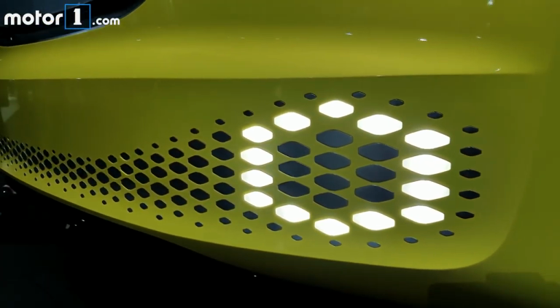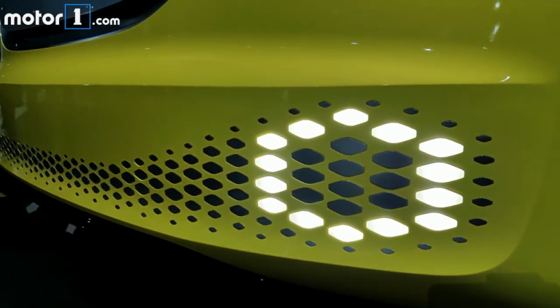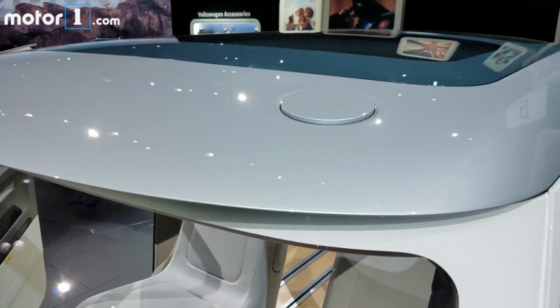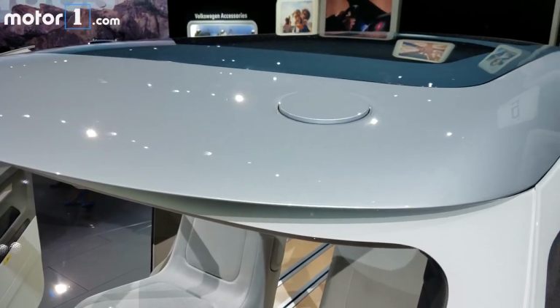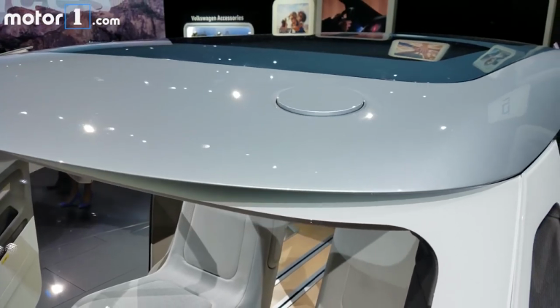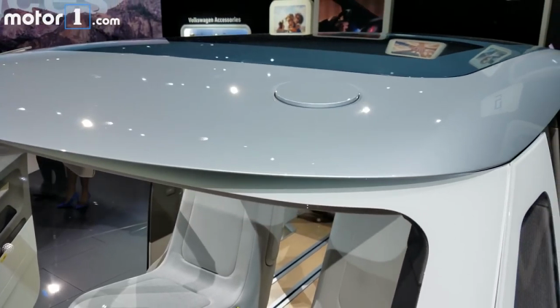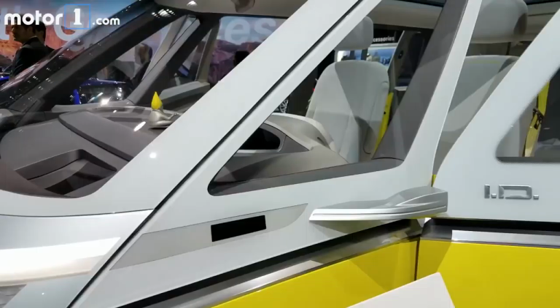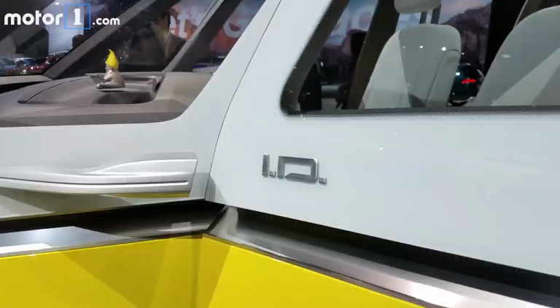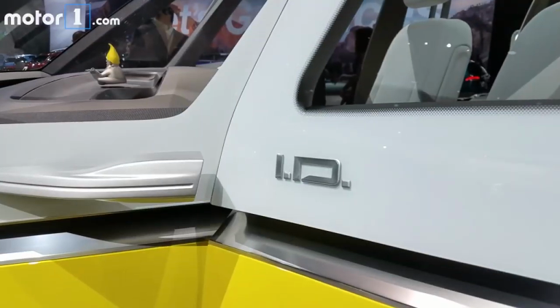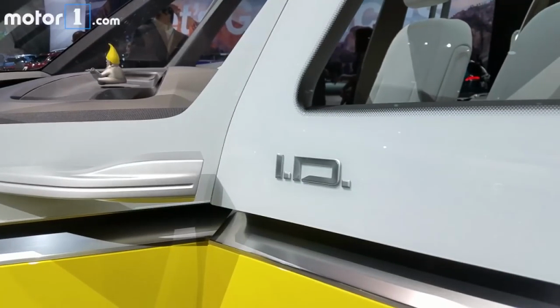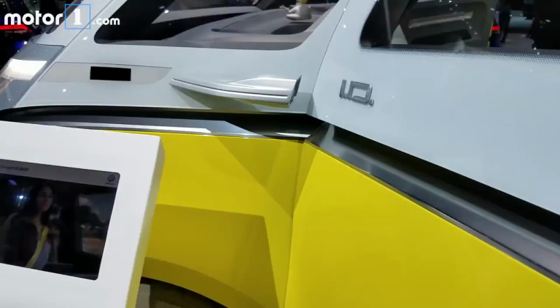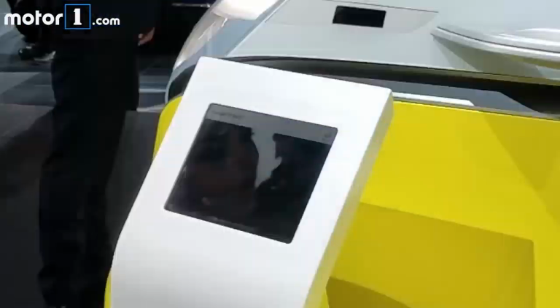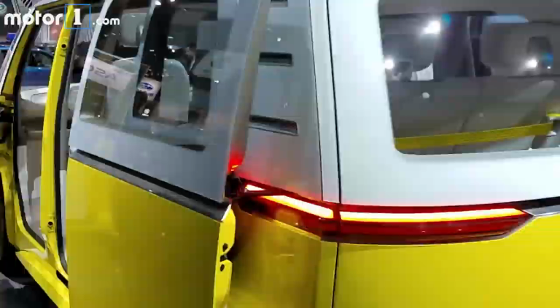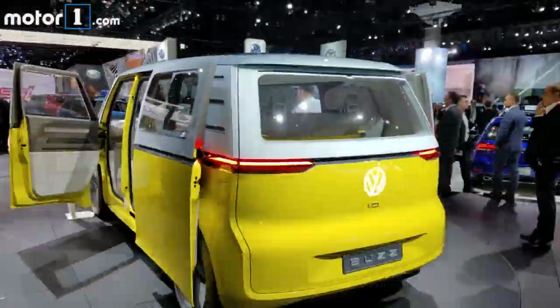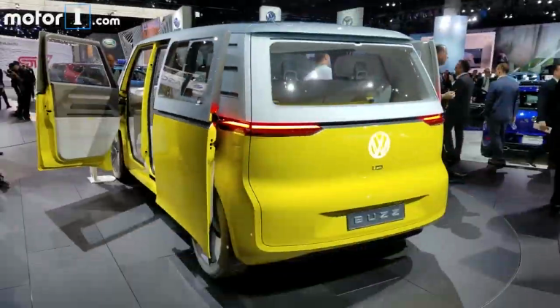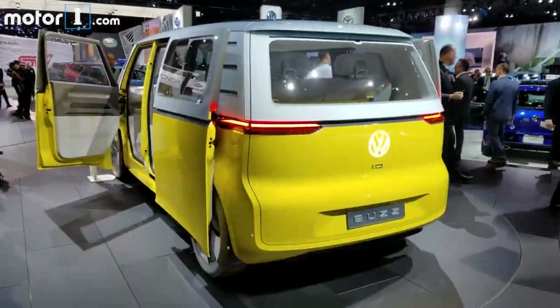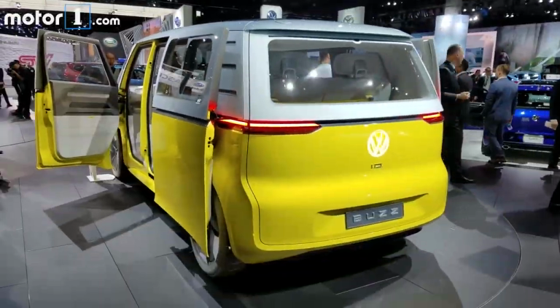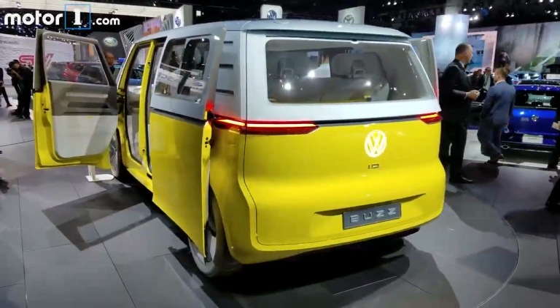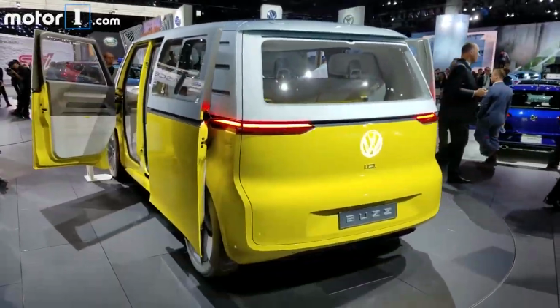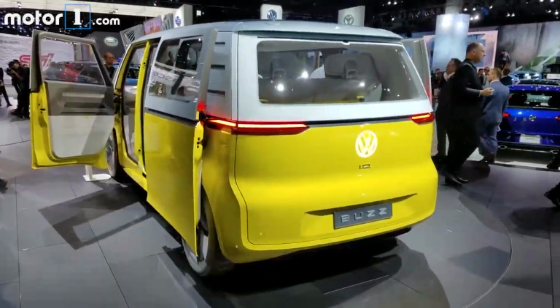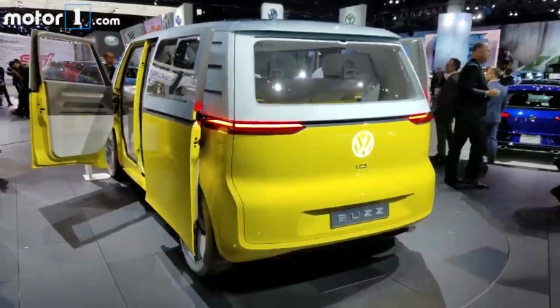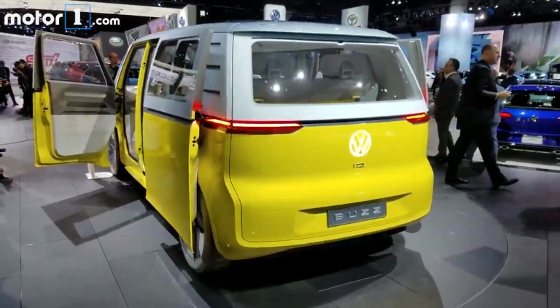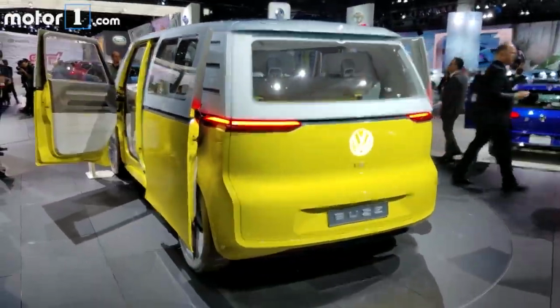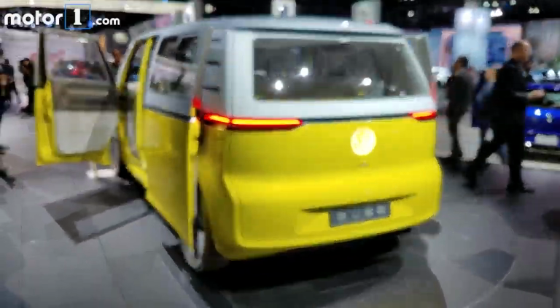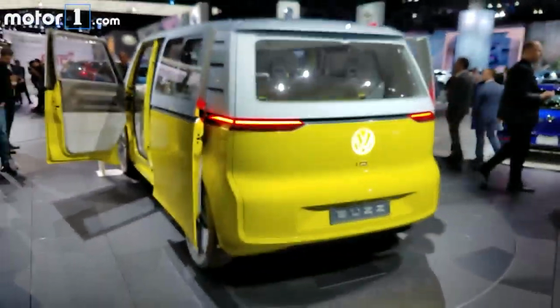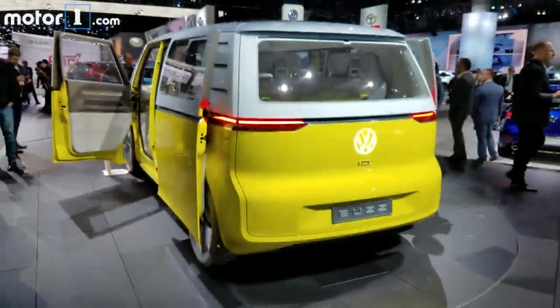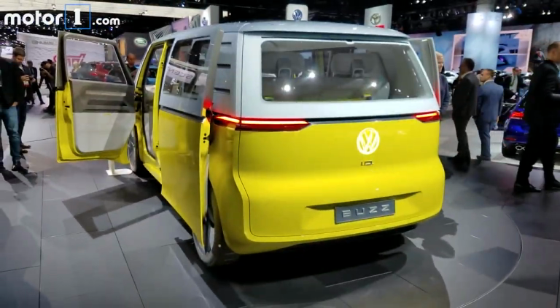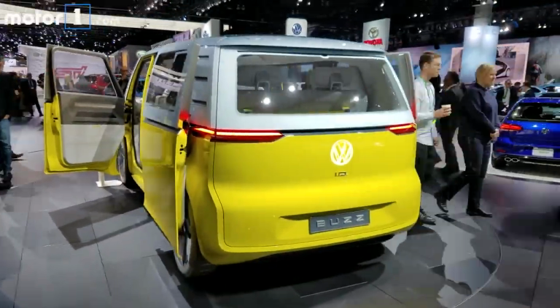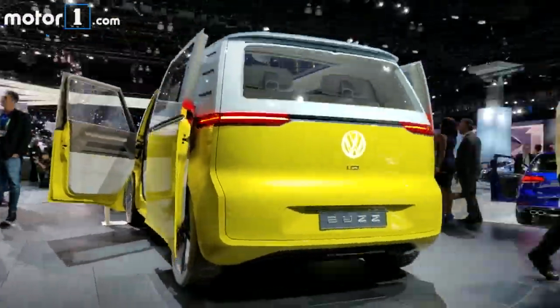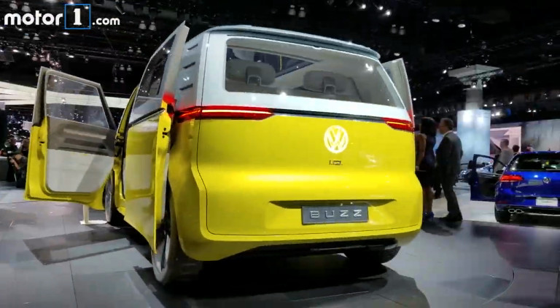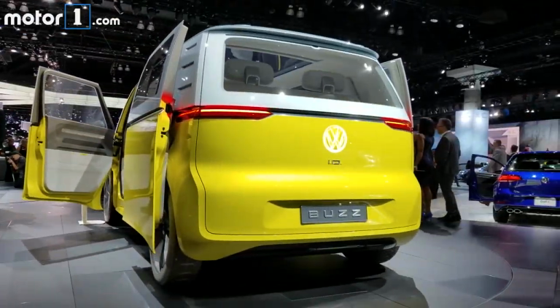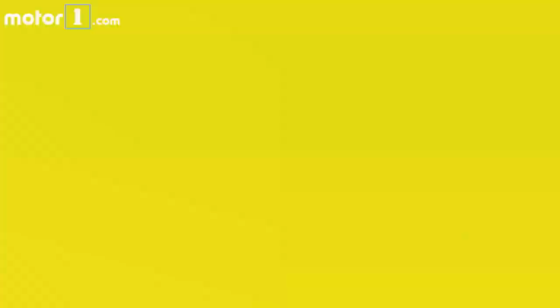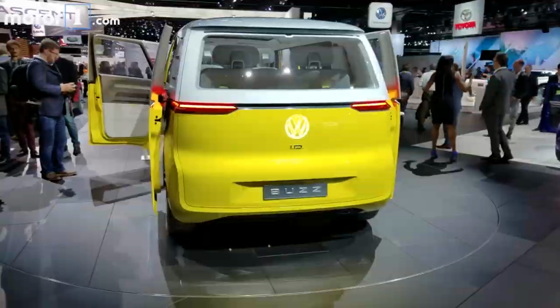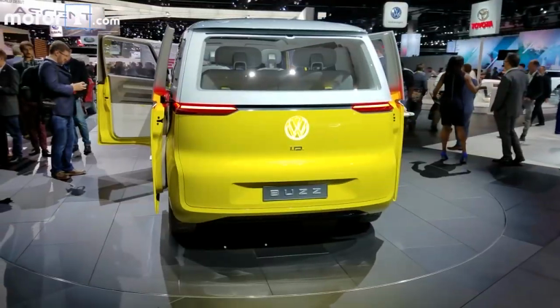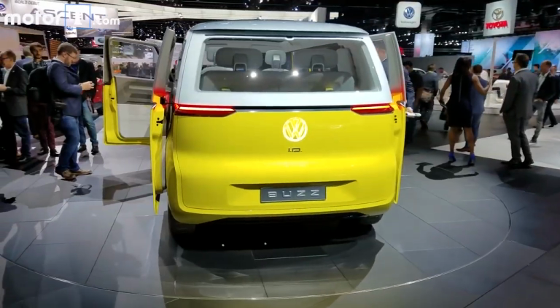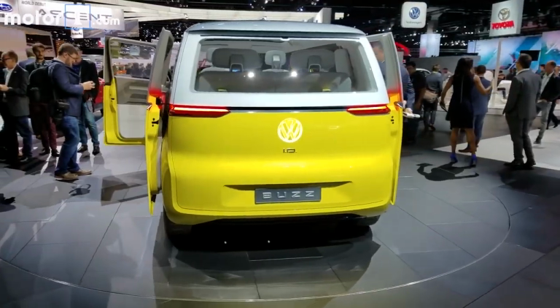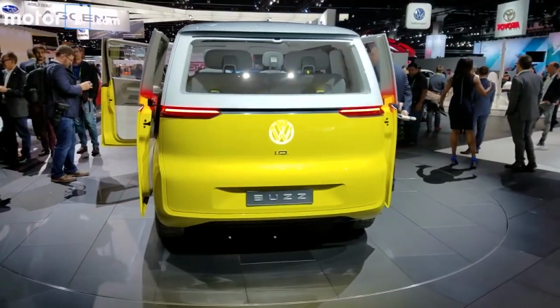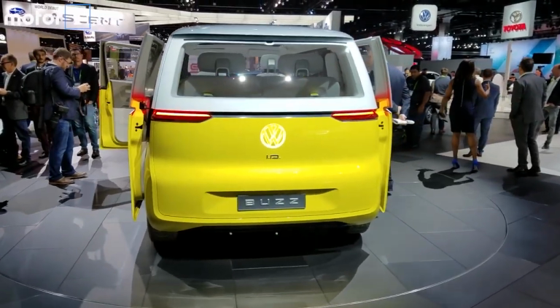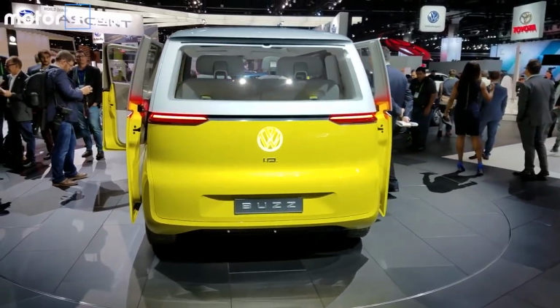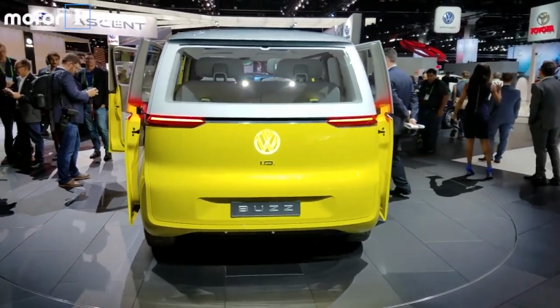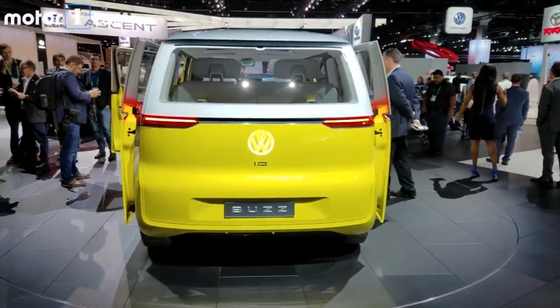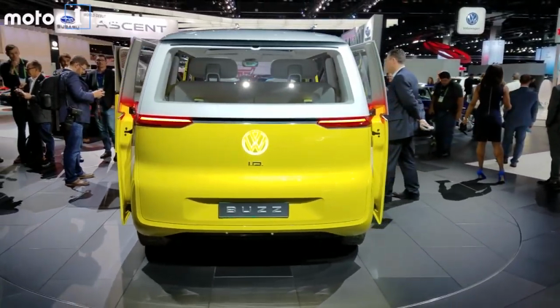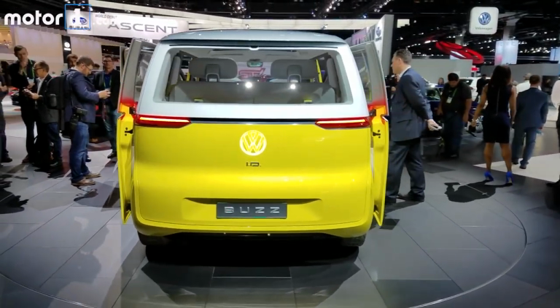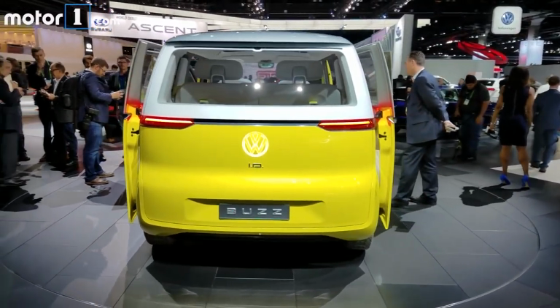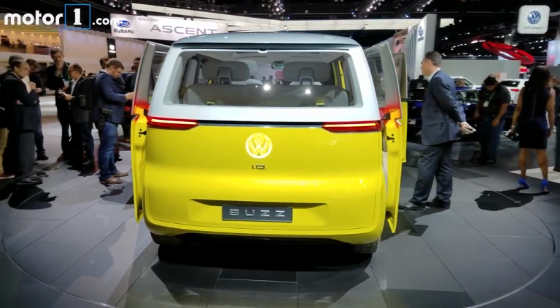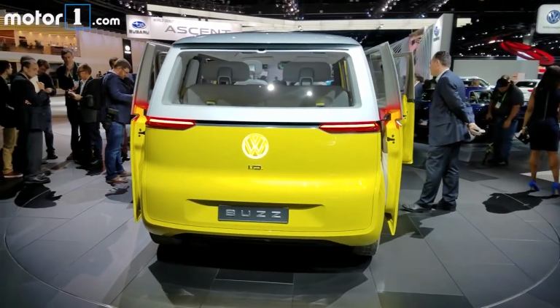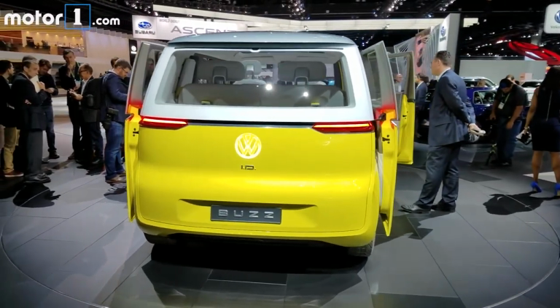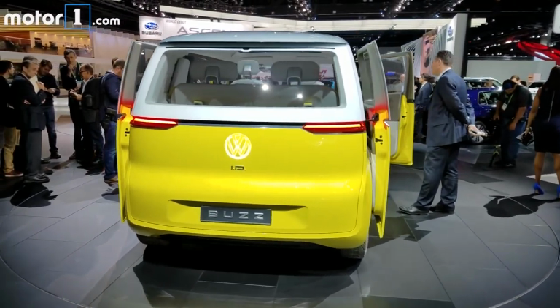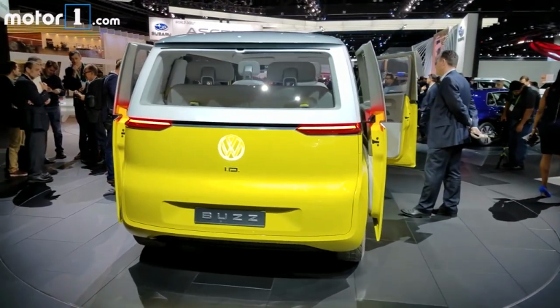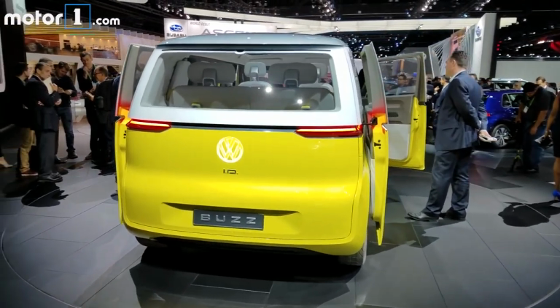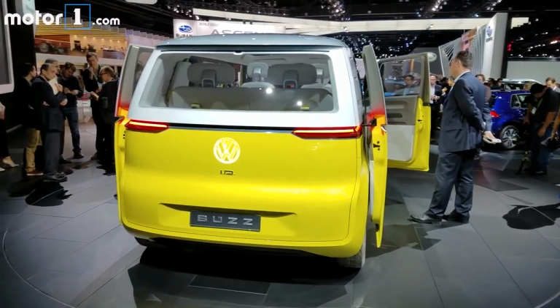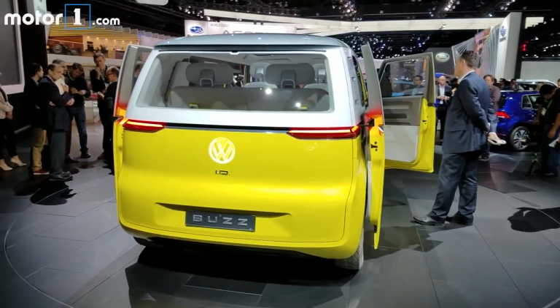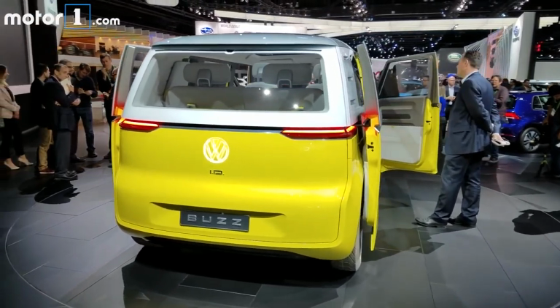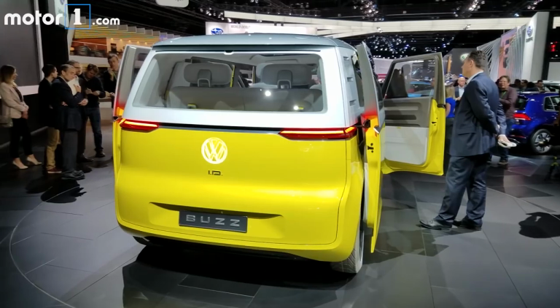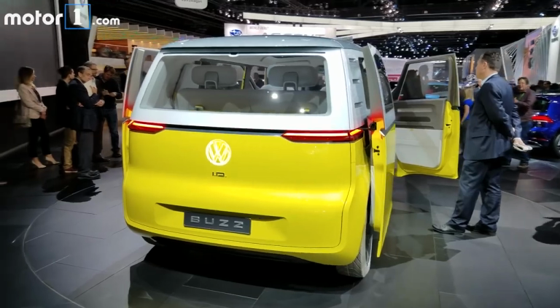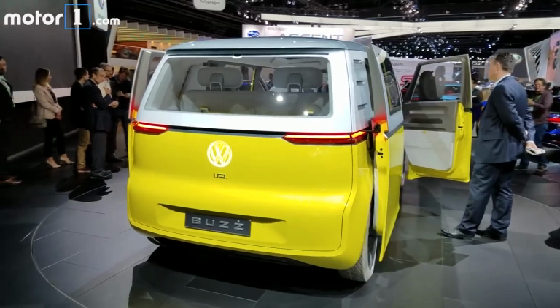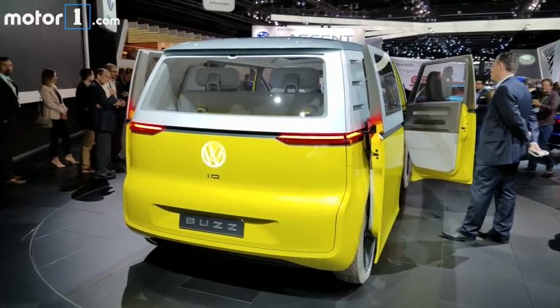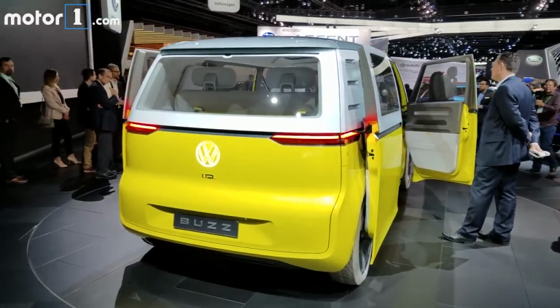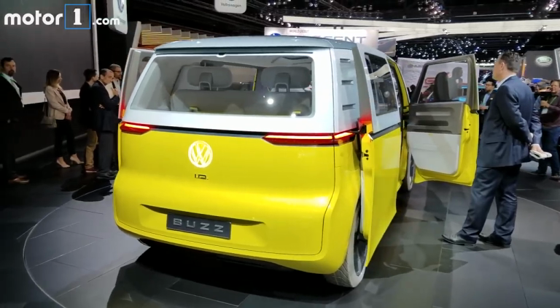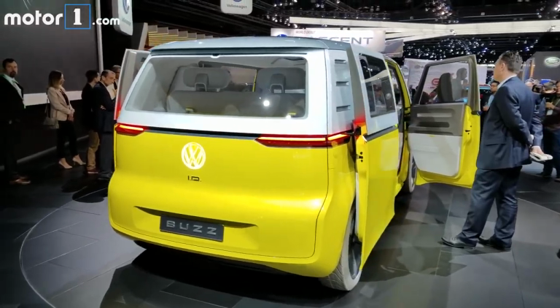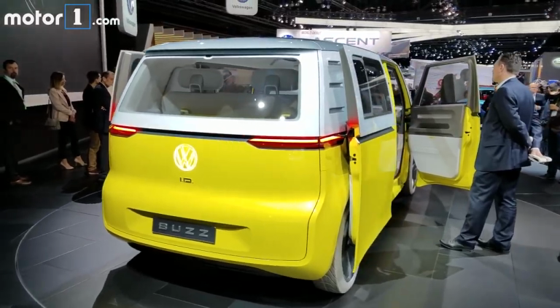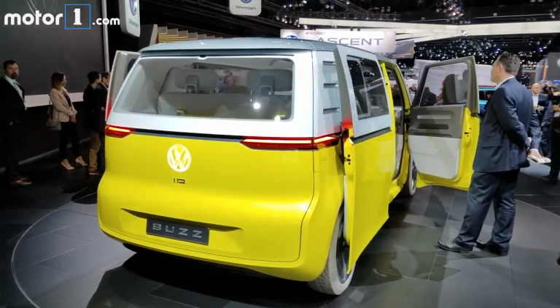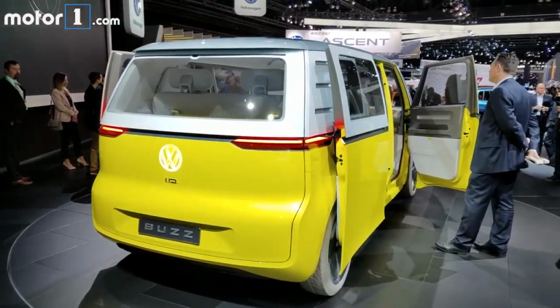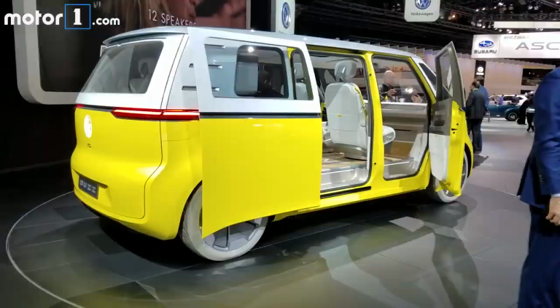The sensors, the cameras — but what has most of us here at Curnard super excited is that Volkswagen claims every ID, Buzz included, will be rear-wheel drive. Neat.